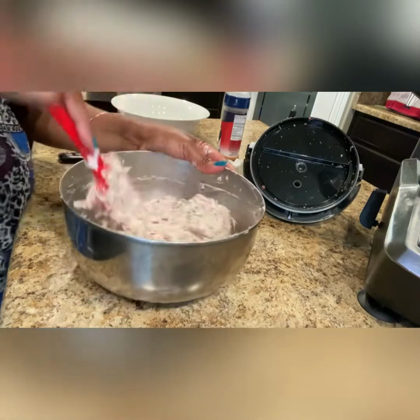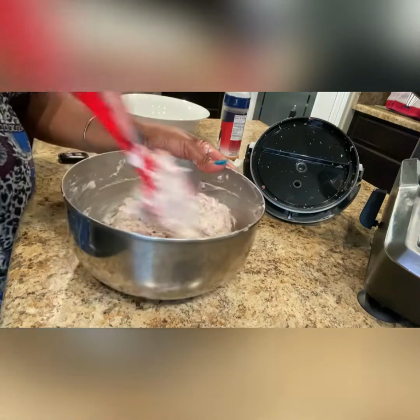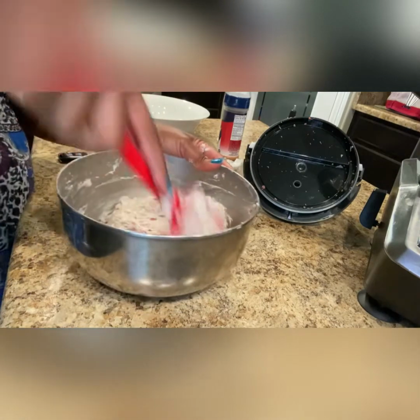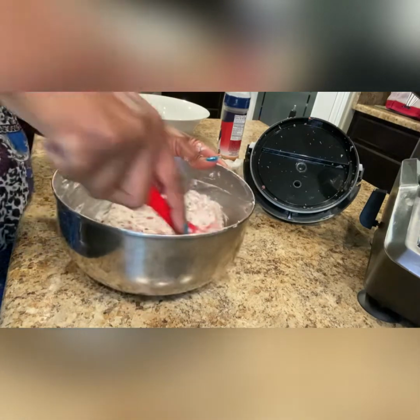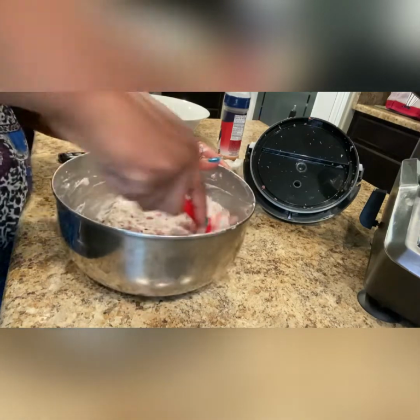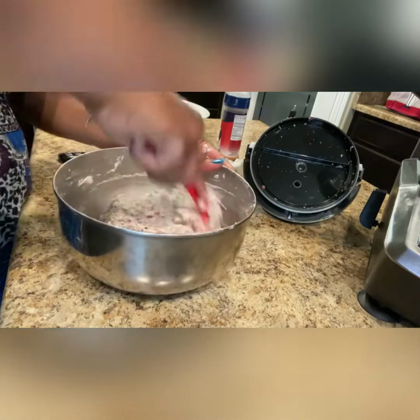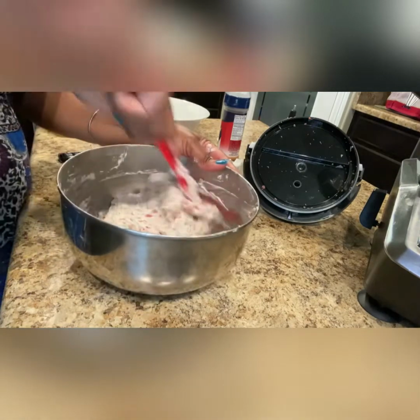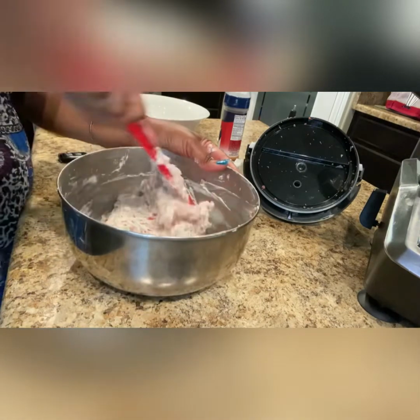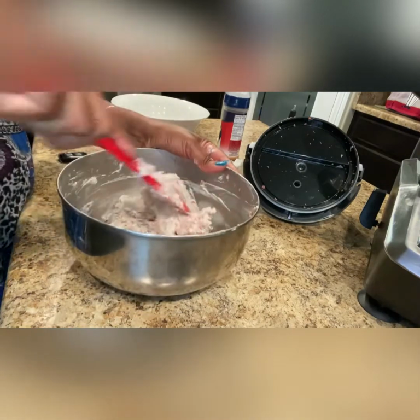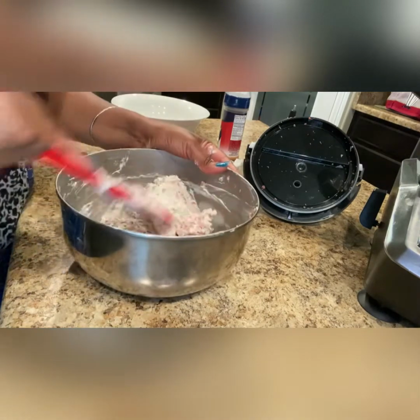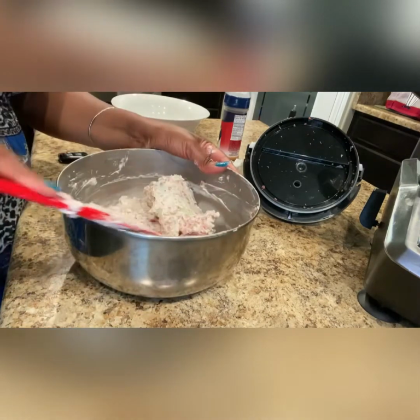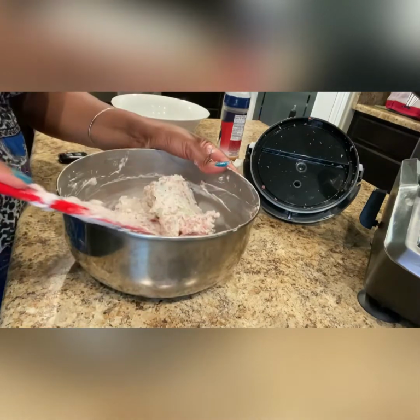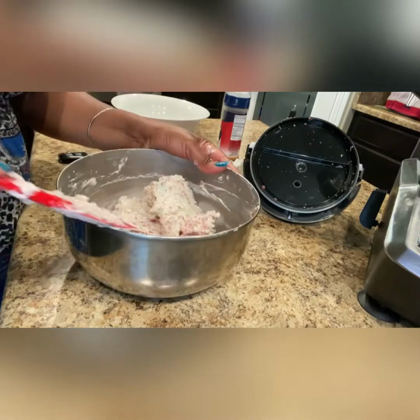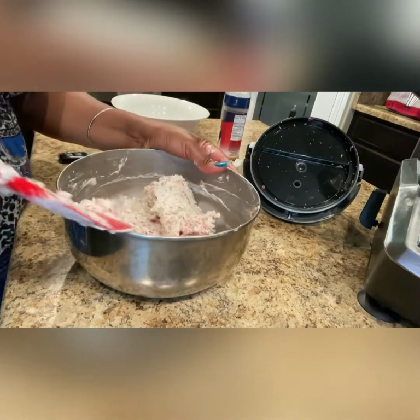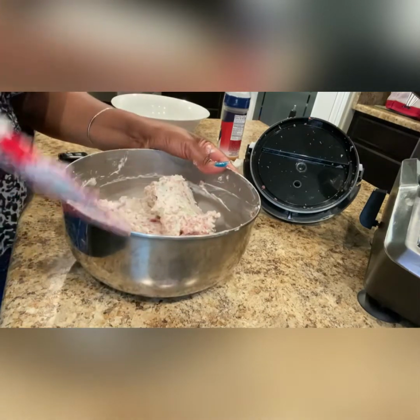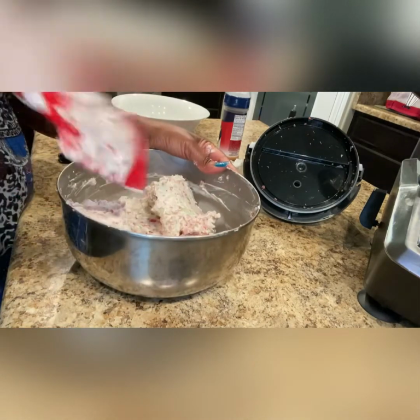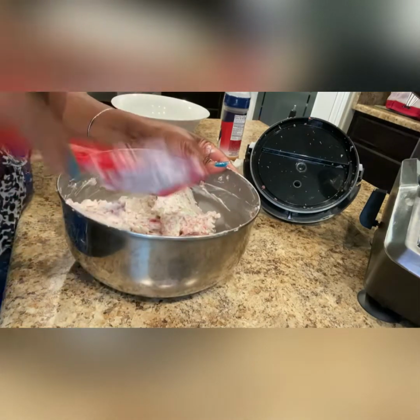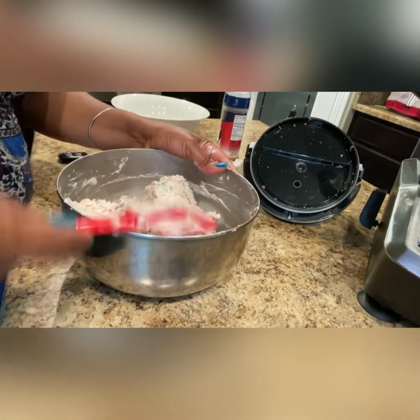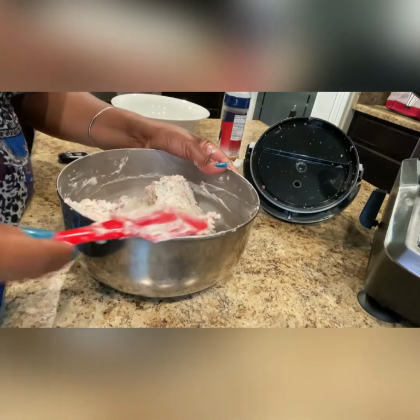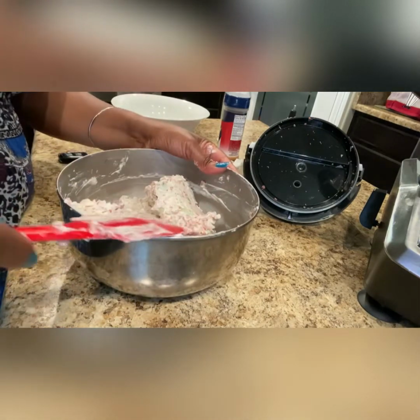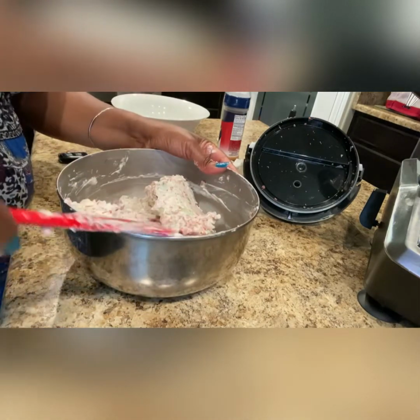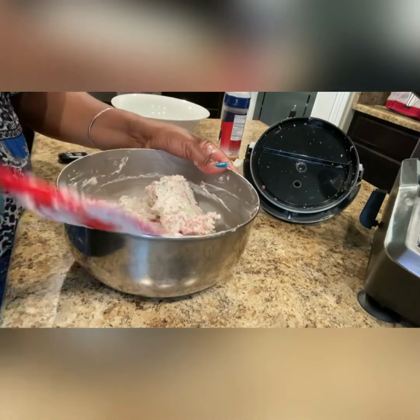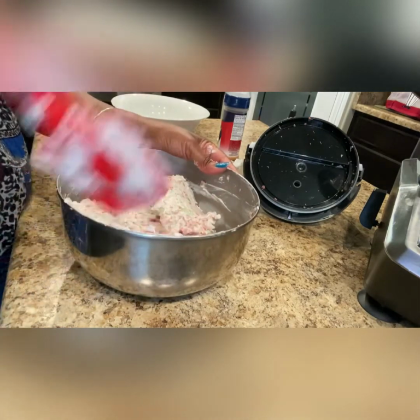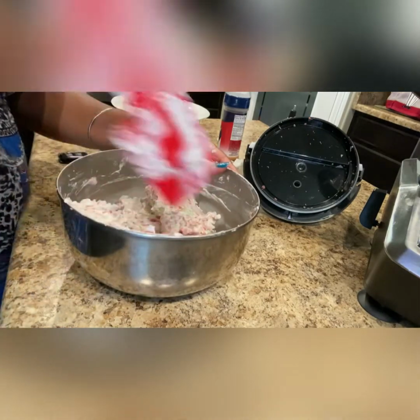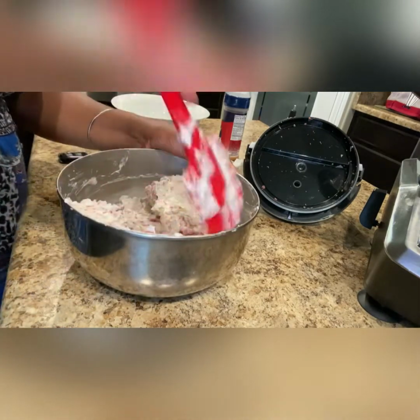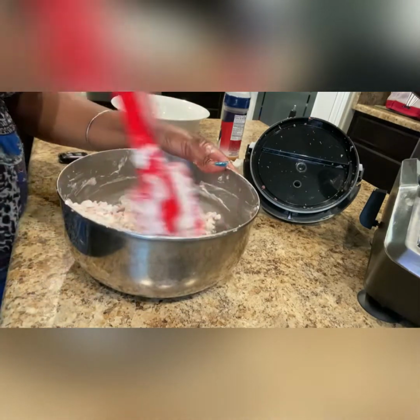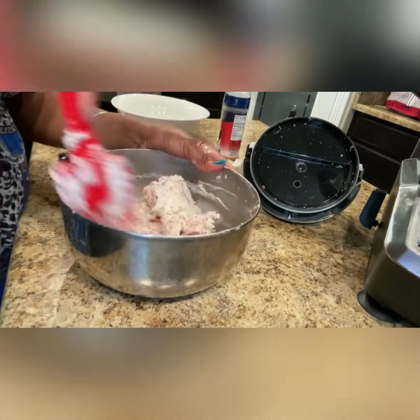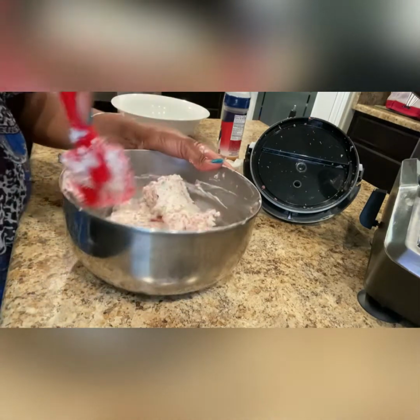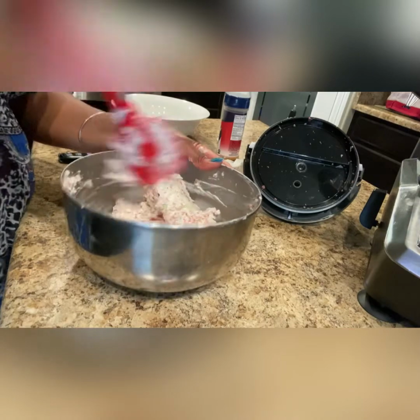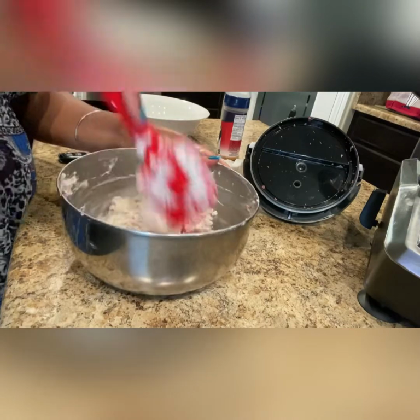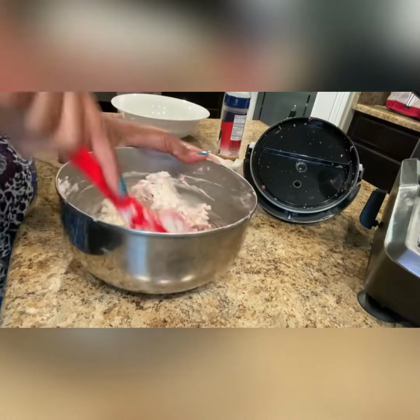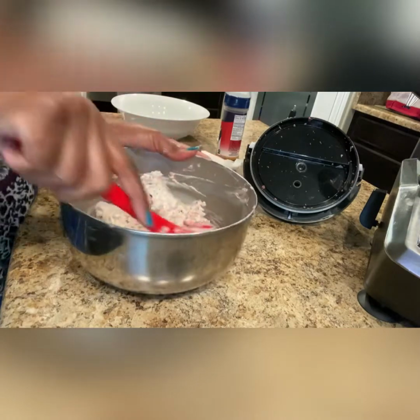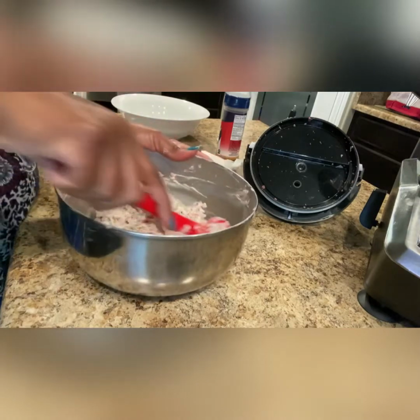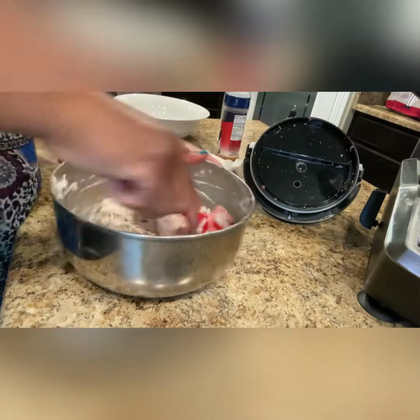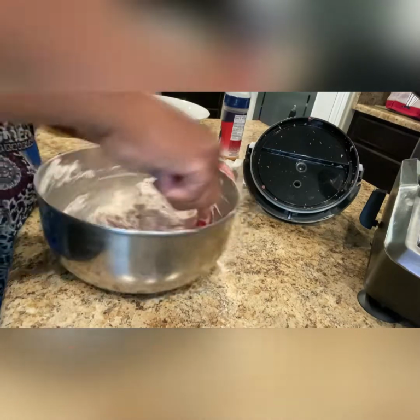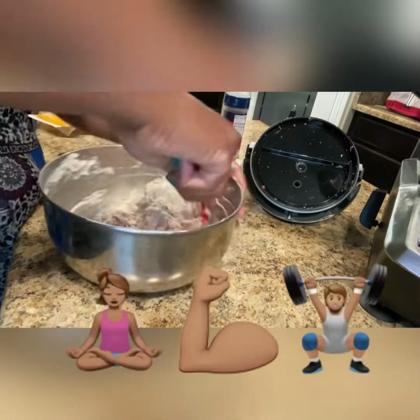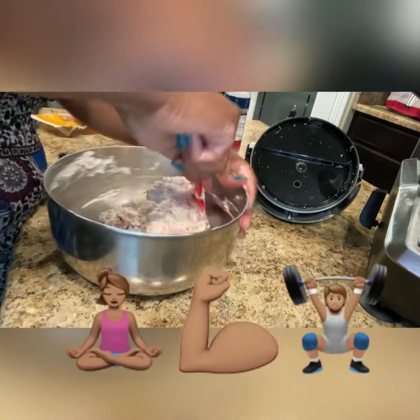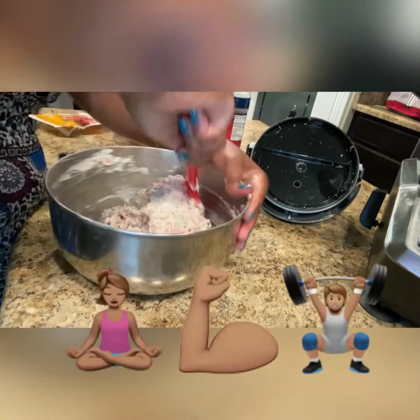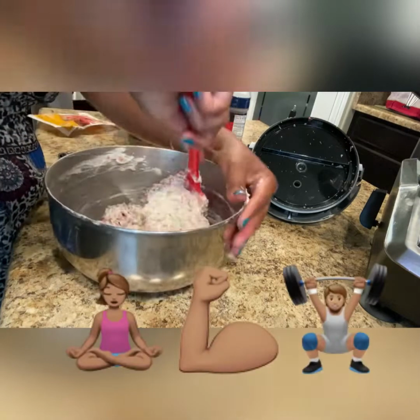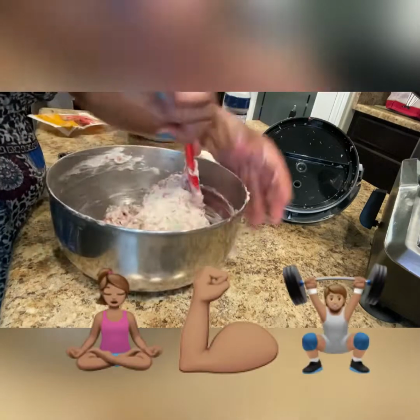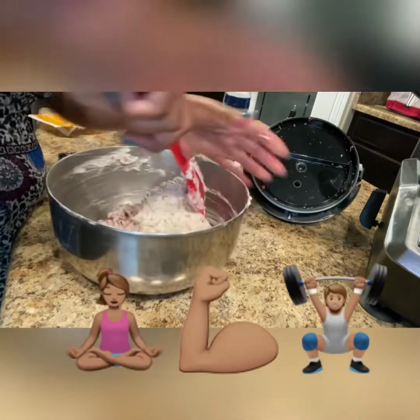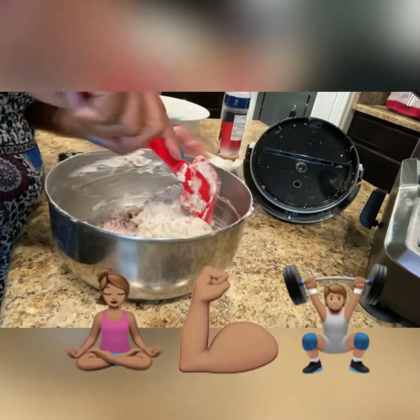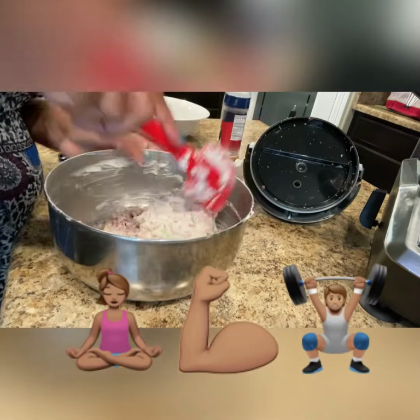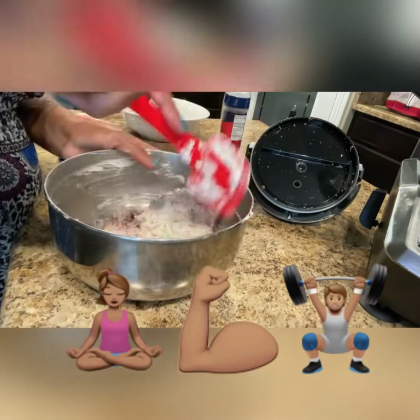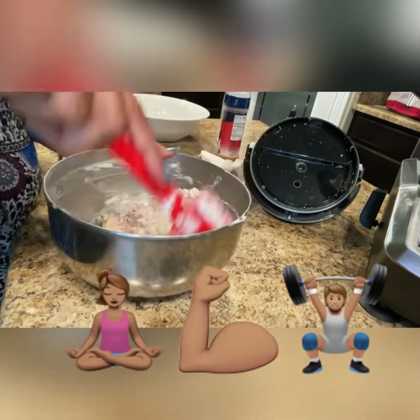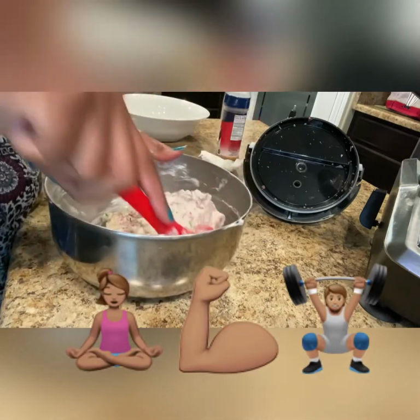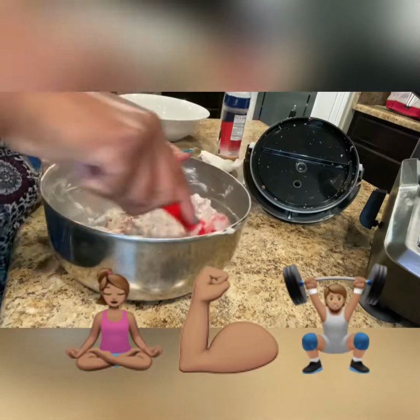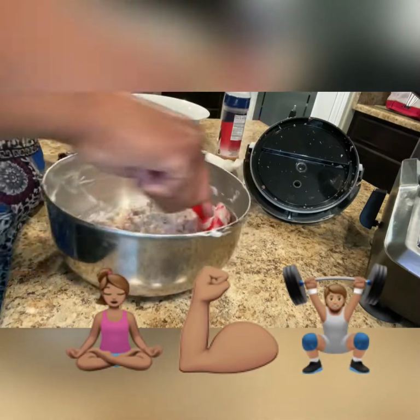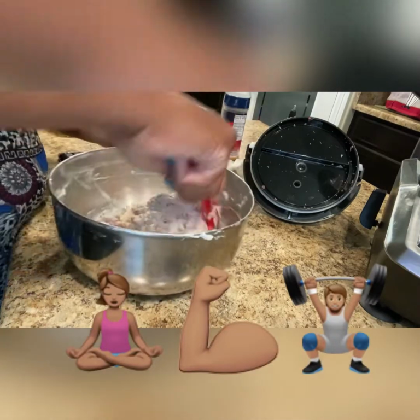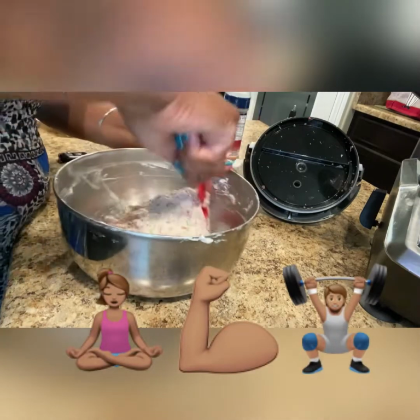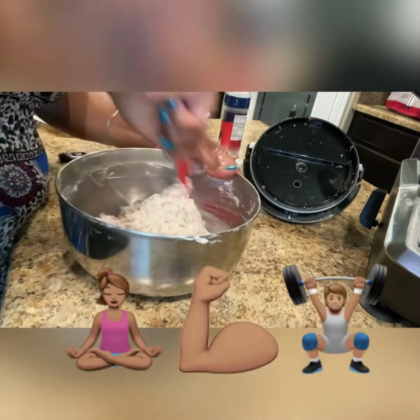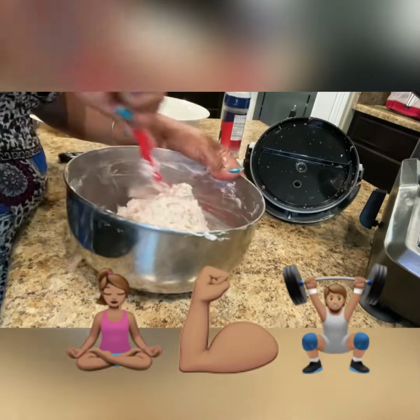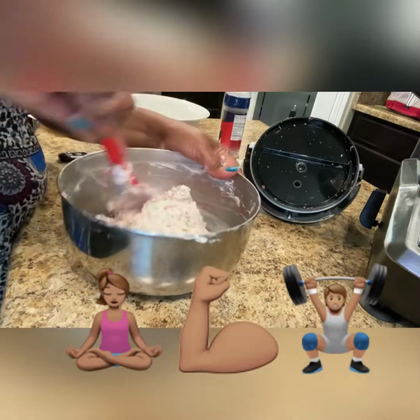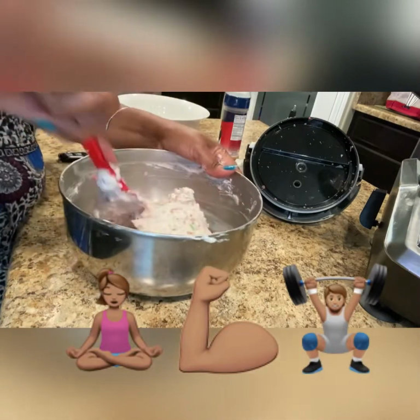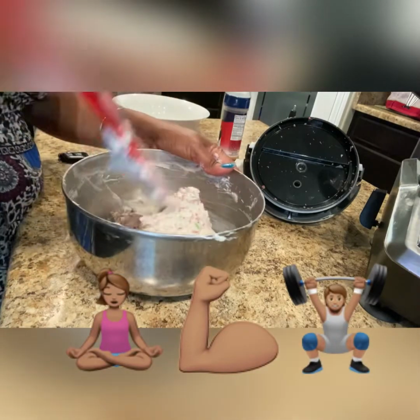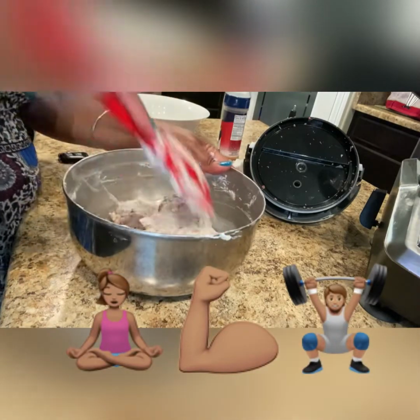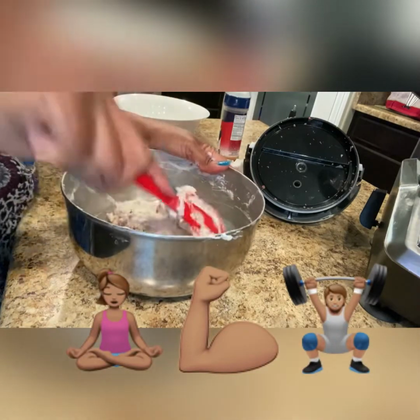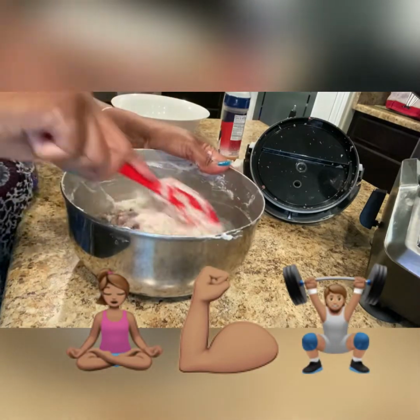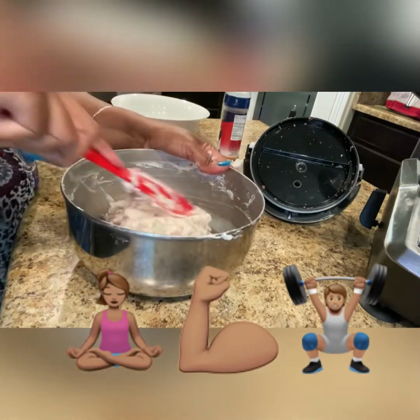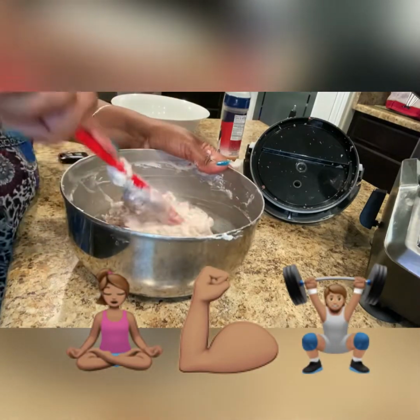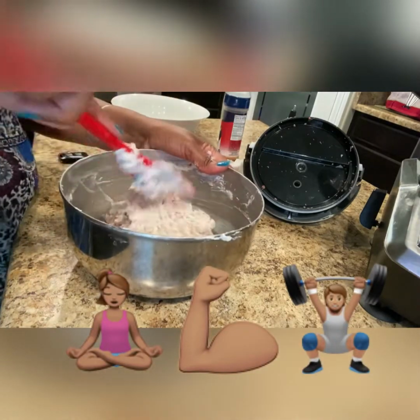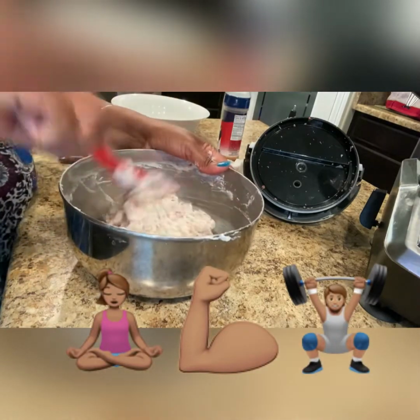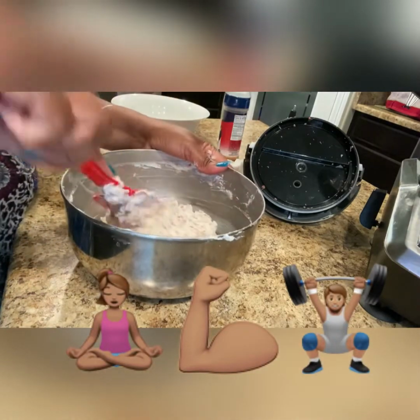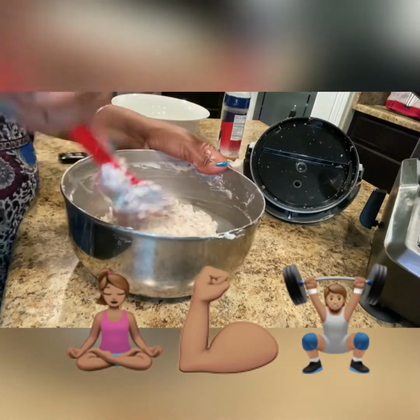I haven't been to the gym in a while, but I must say after all this mixing my arms are getting a really good workout.